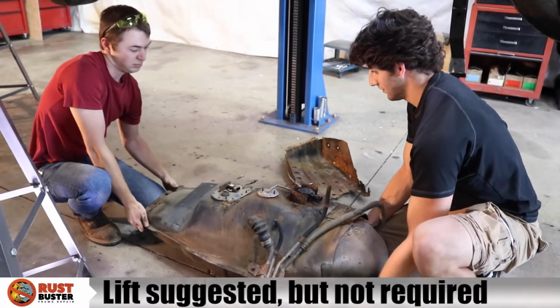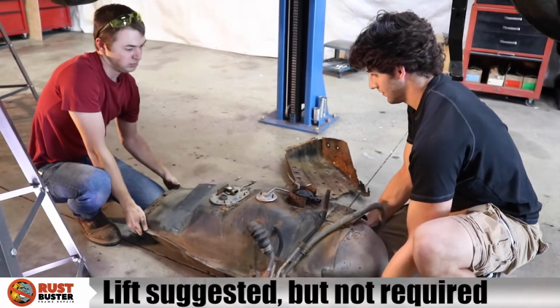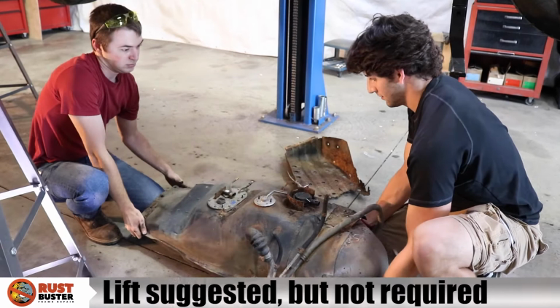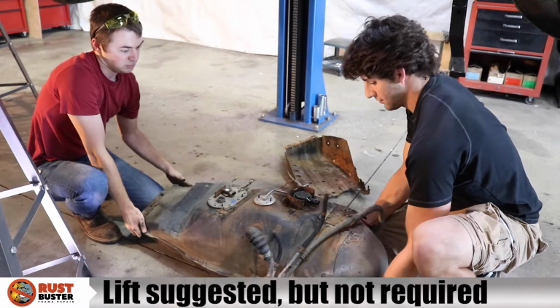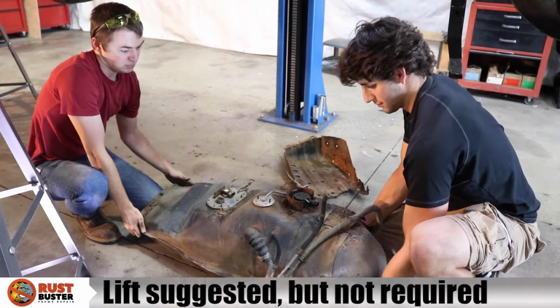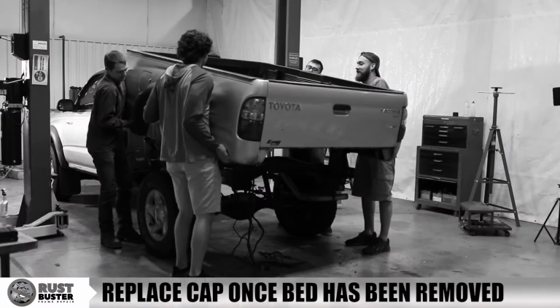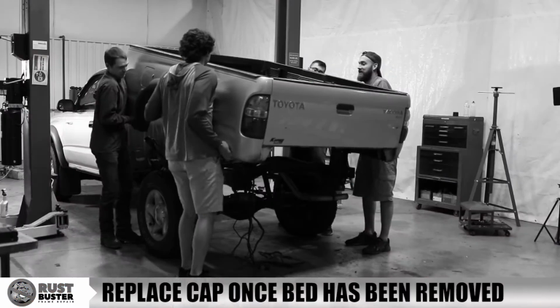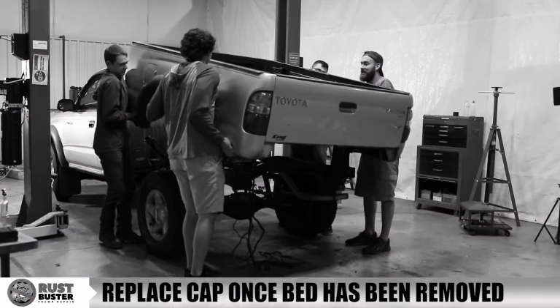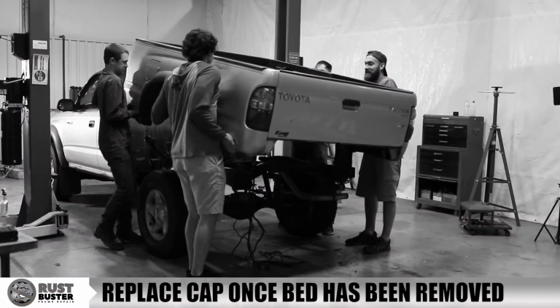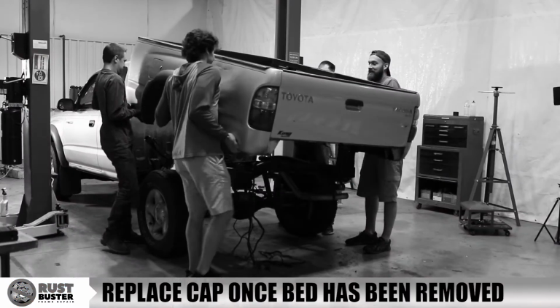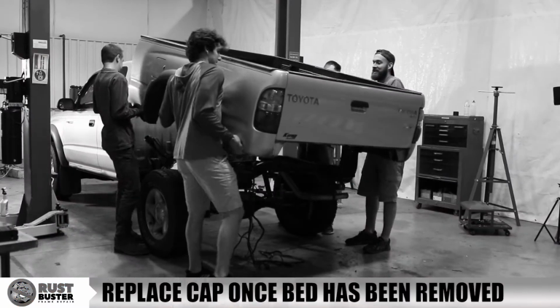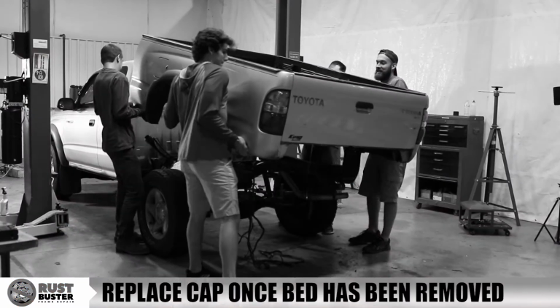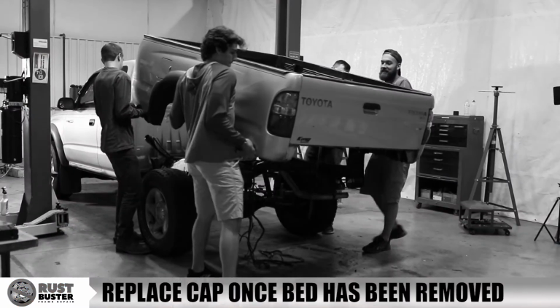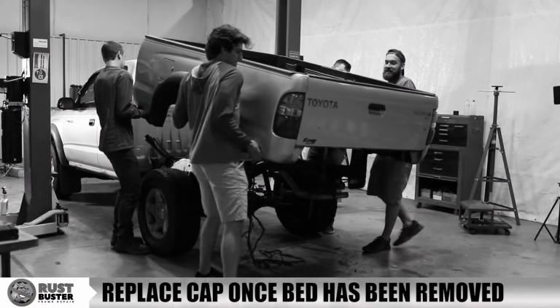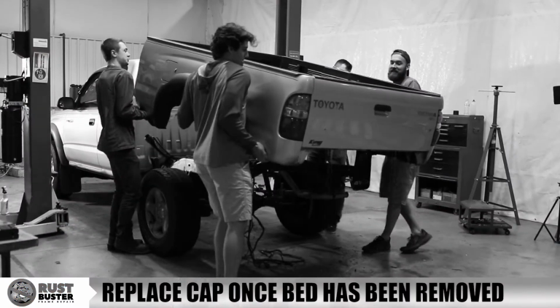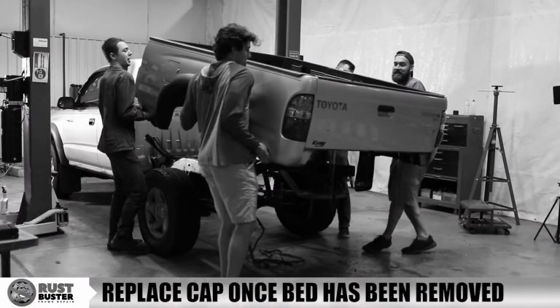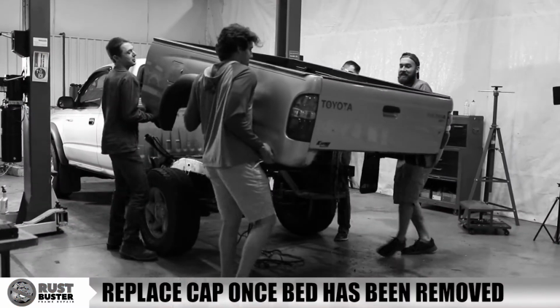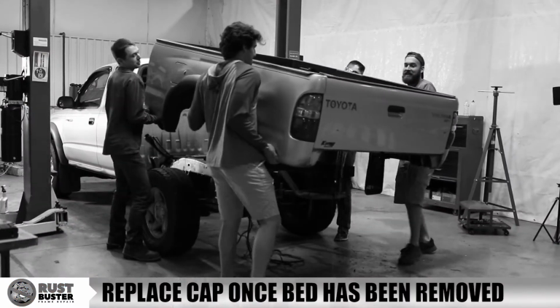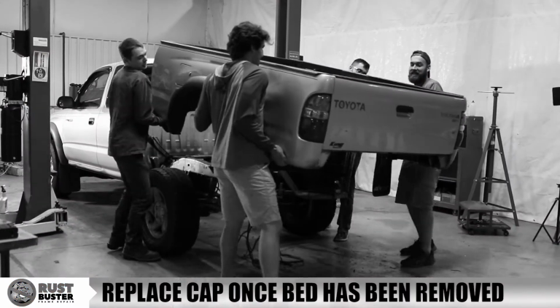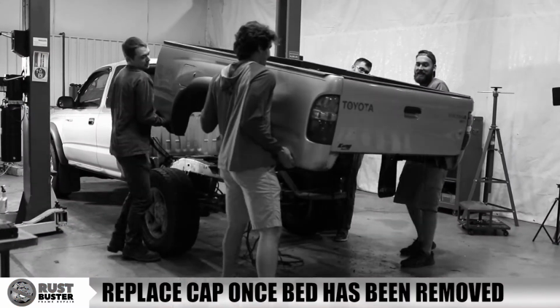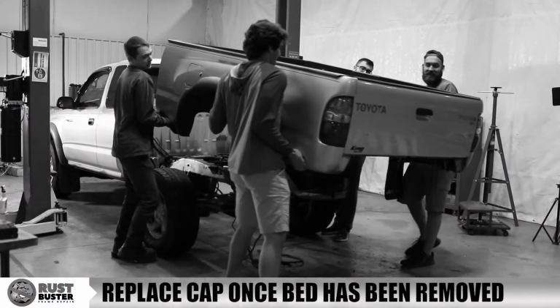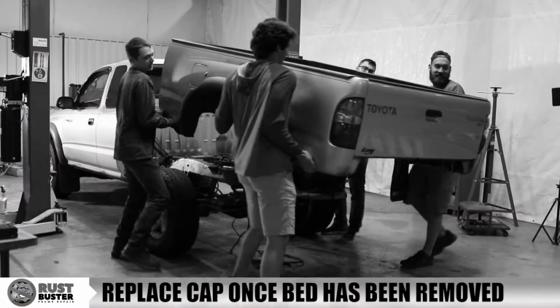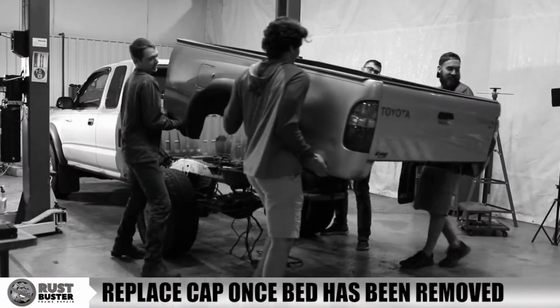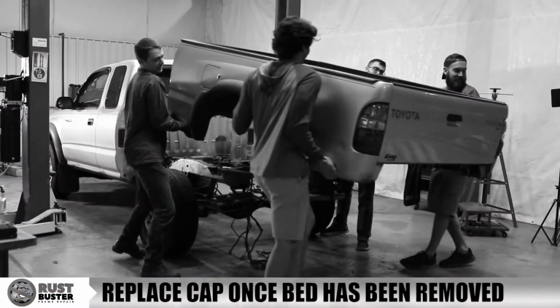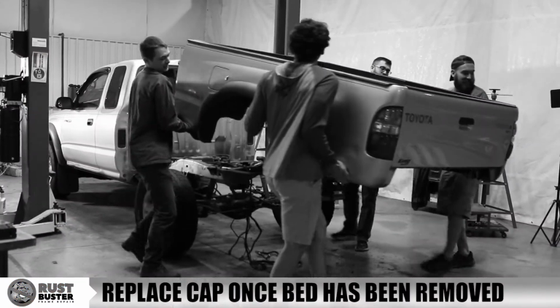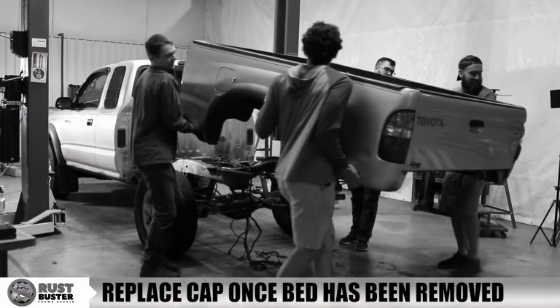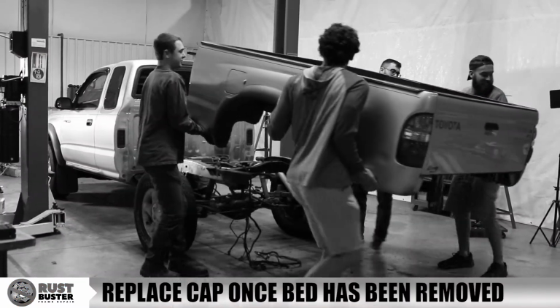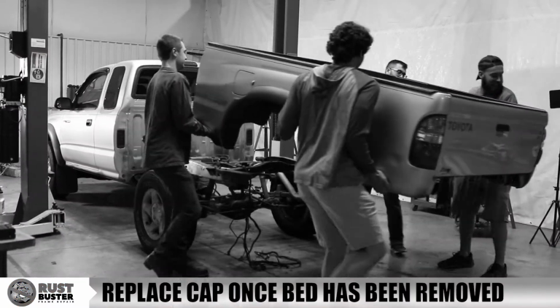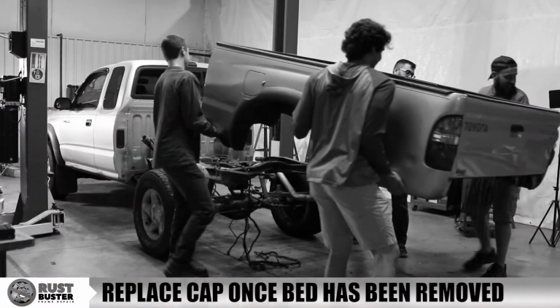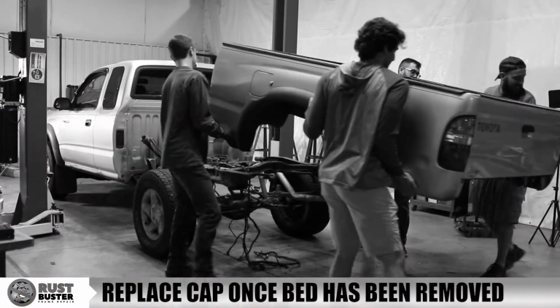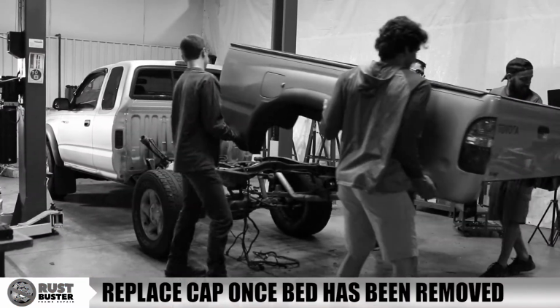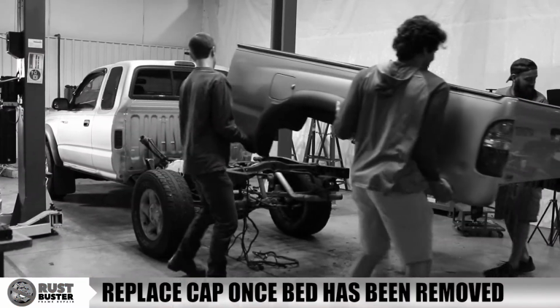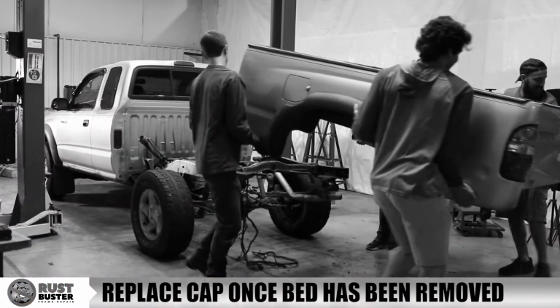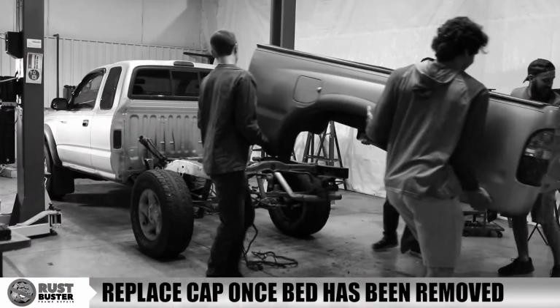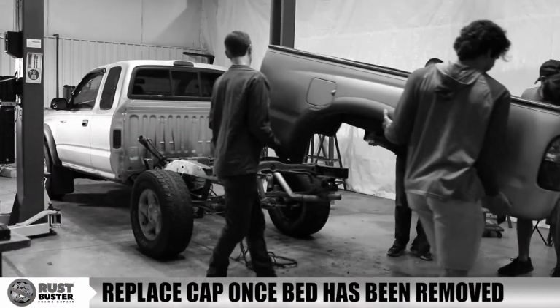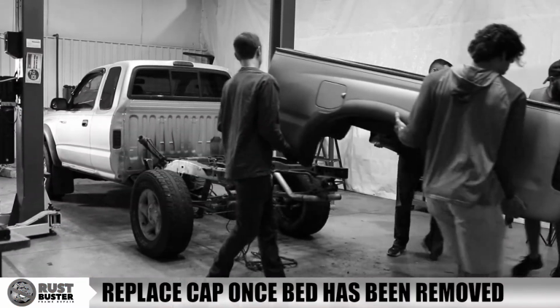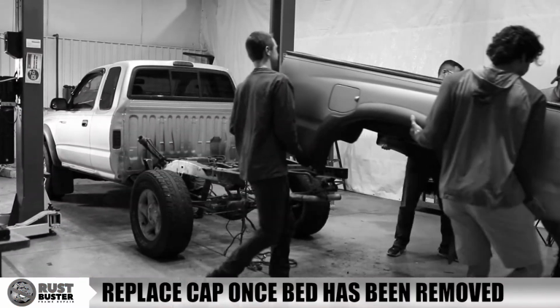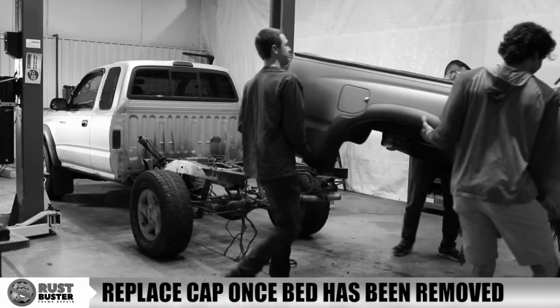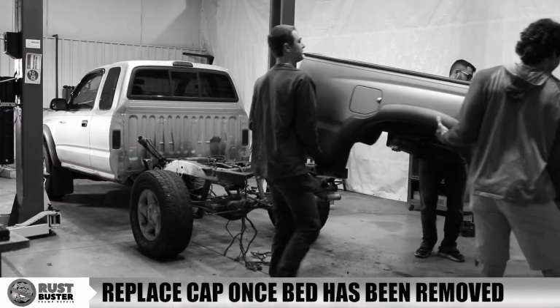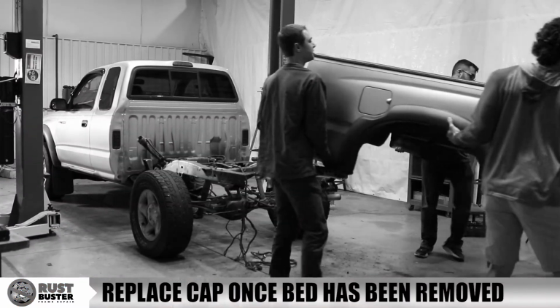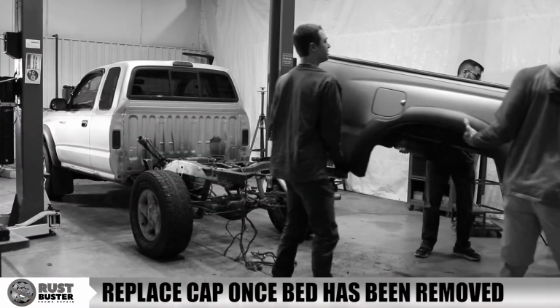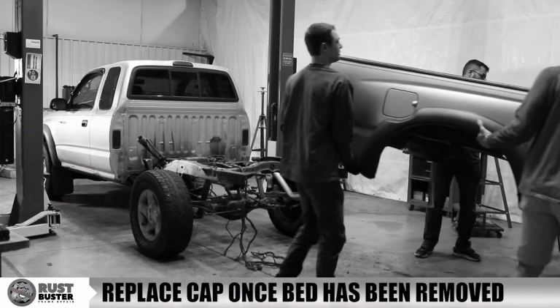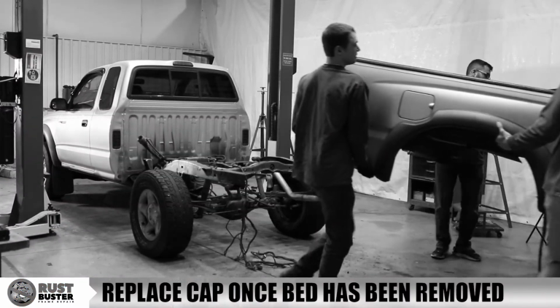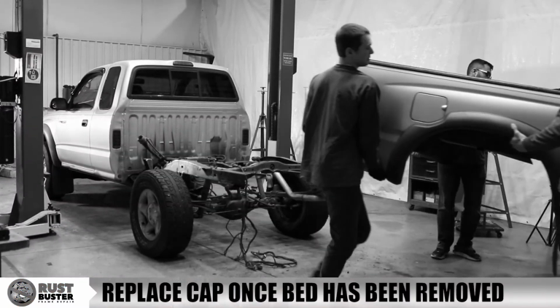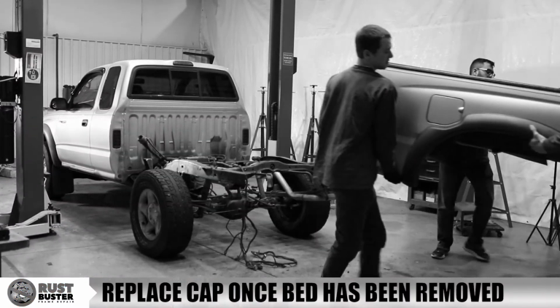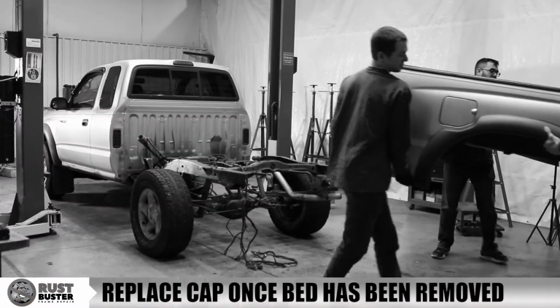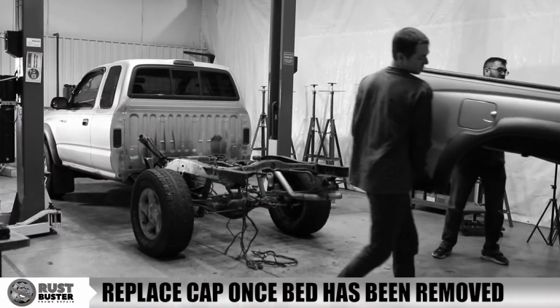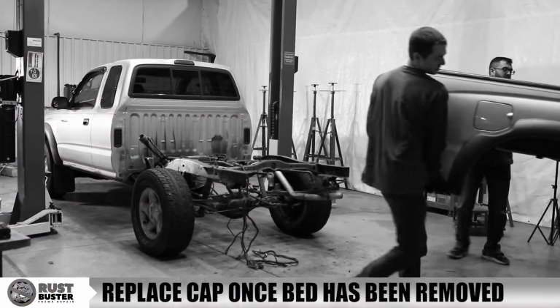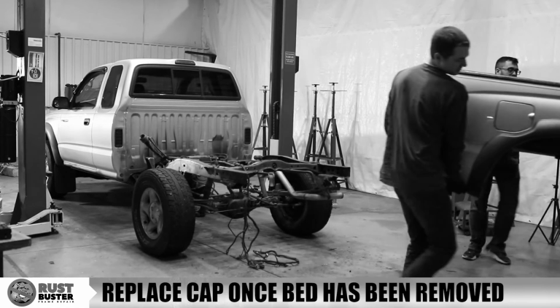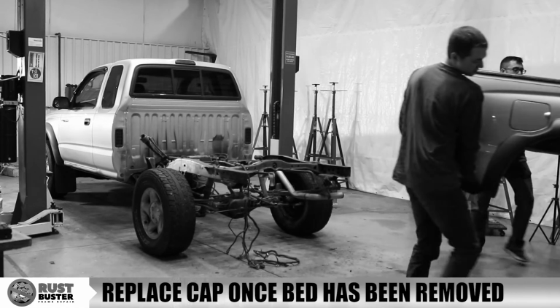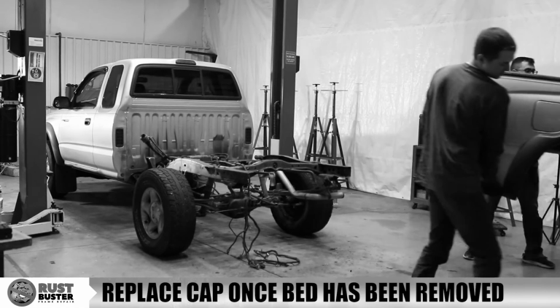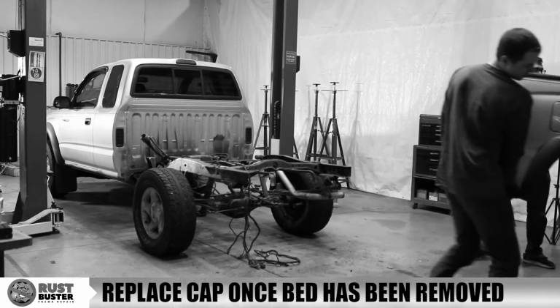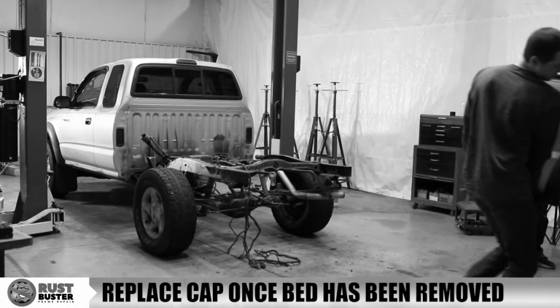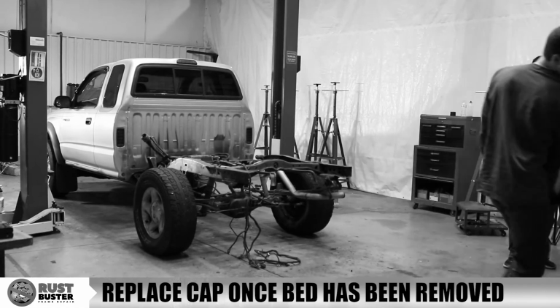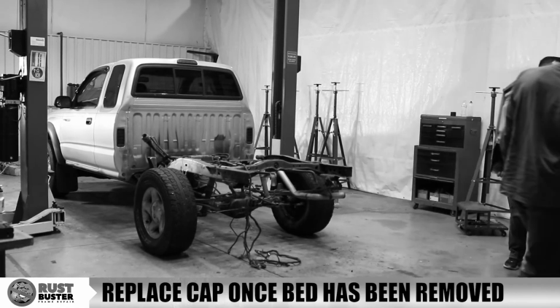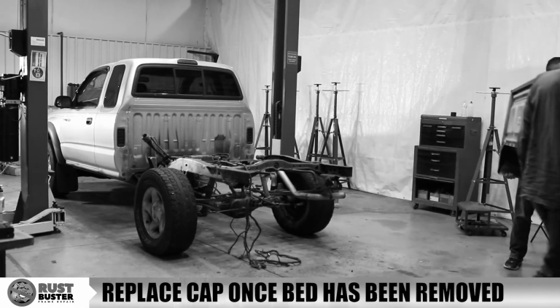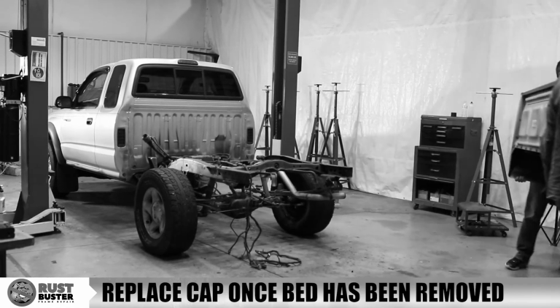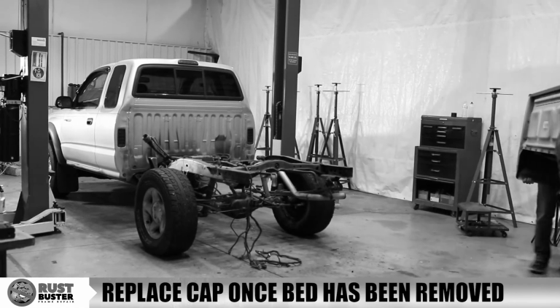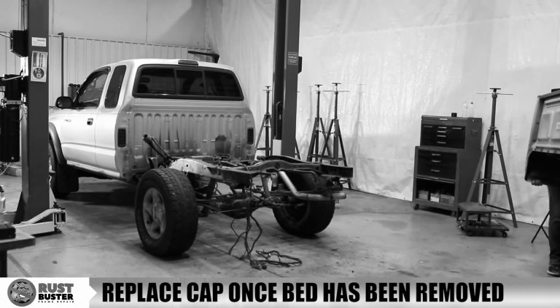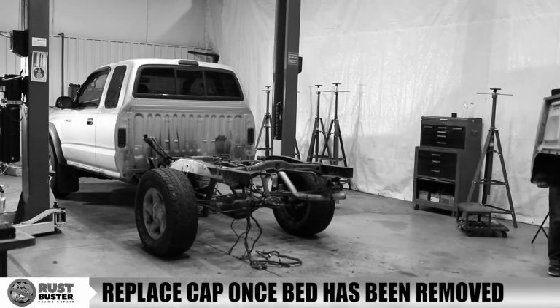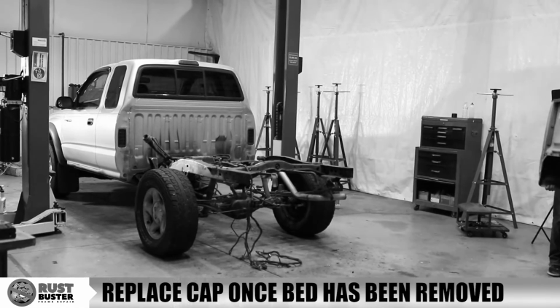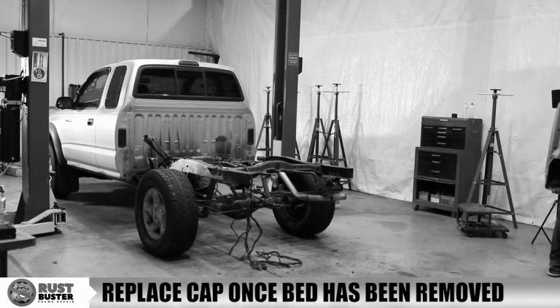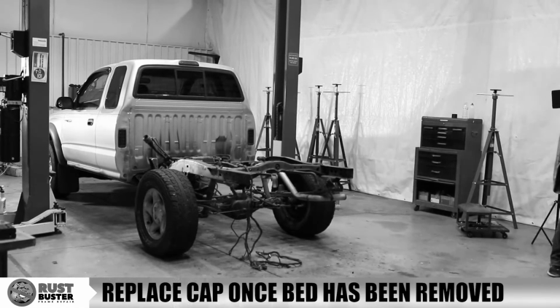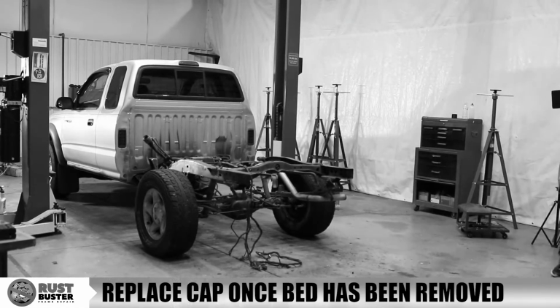Step 3. Remove your vehicle's hitch and bed. We show how to do this in another video, linked below.